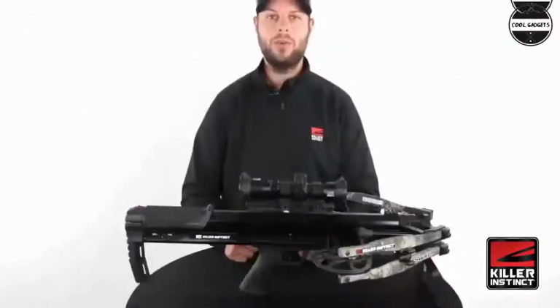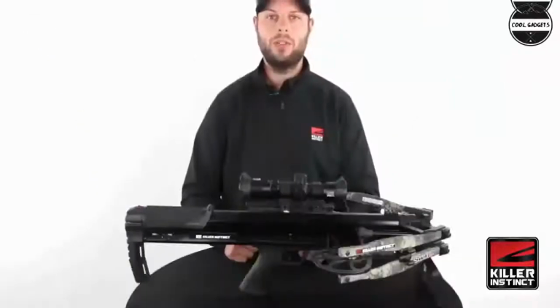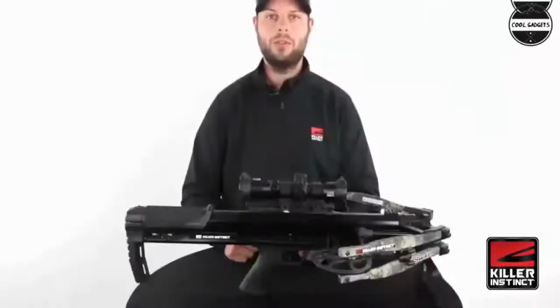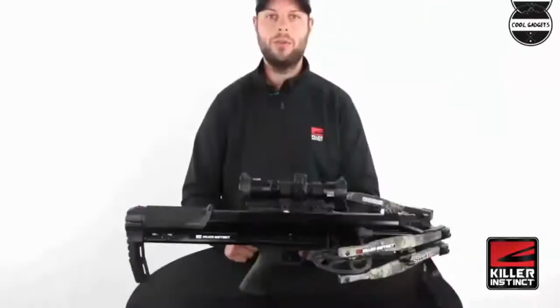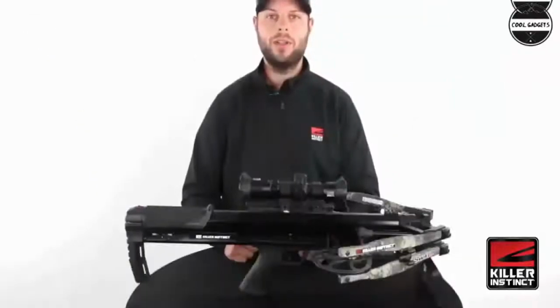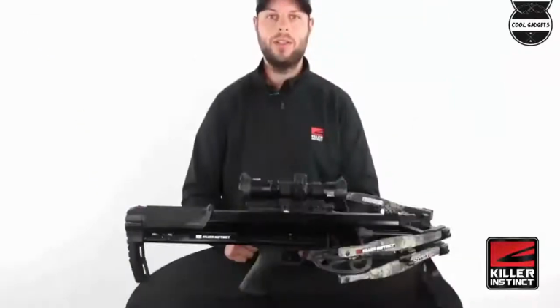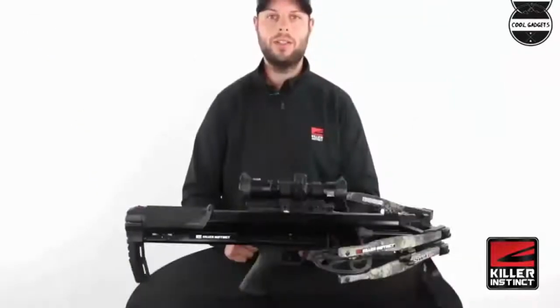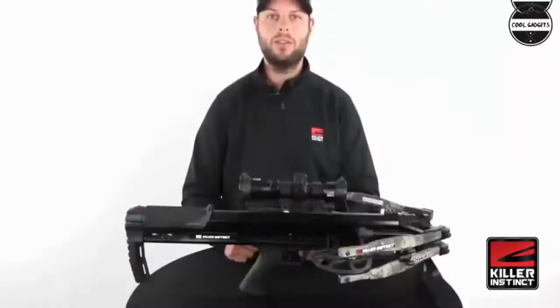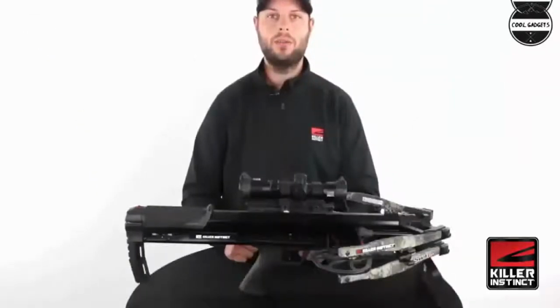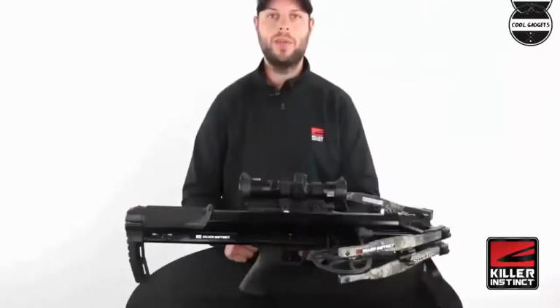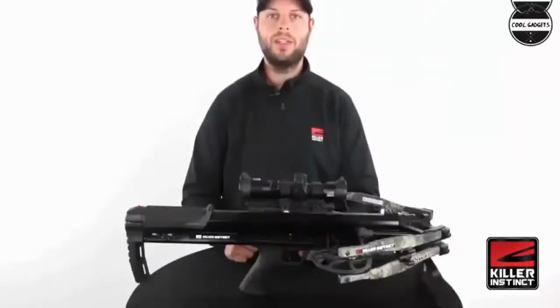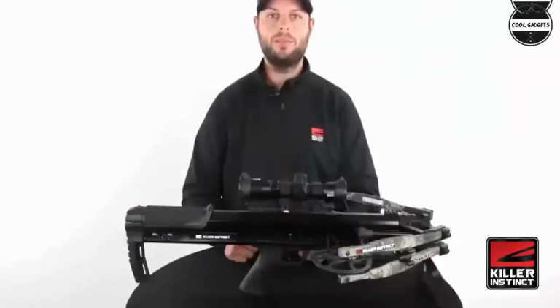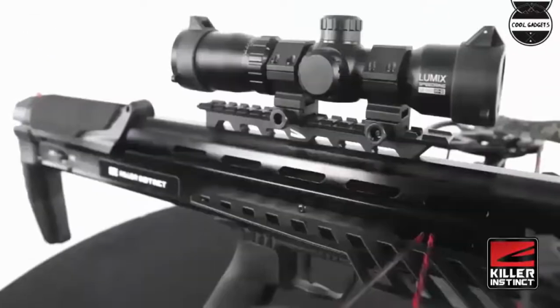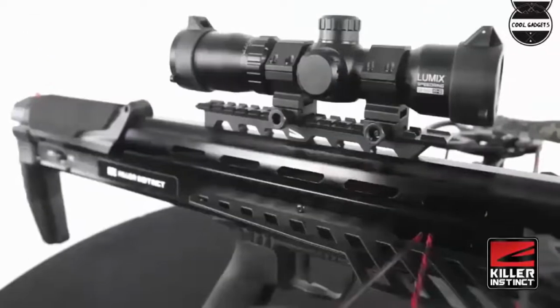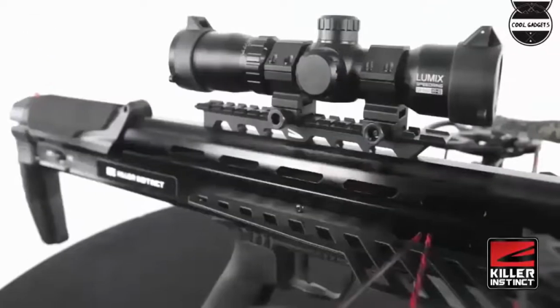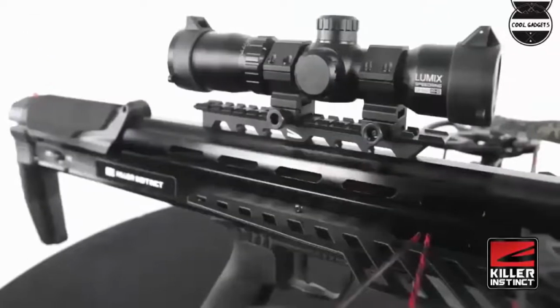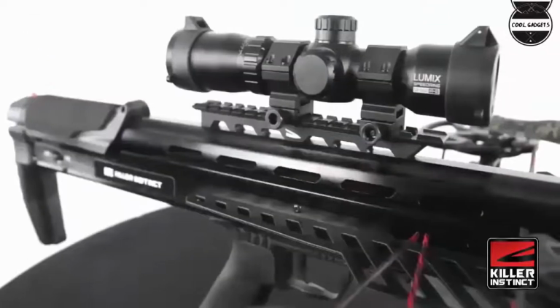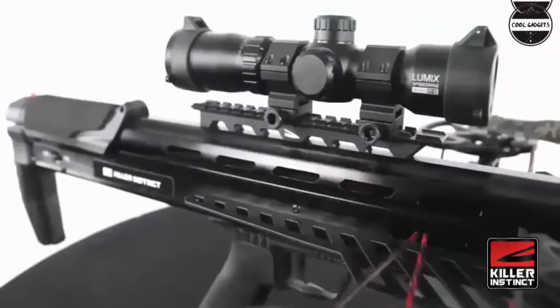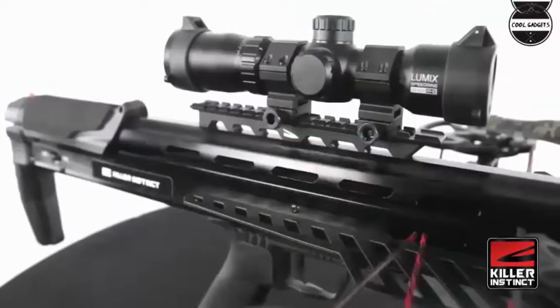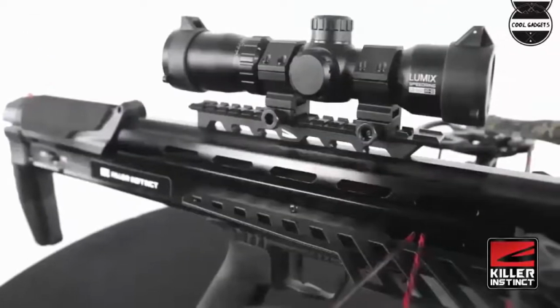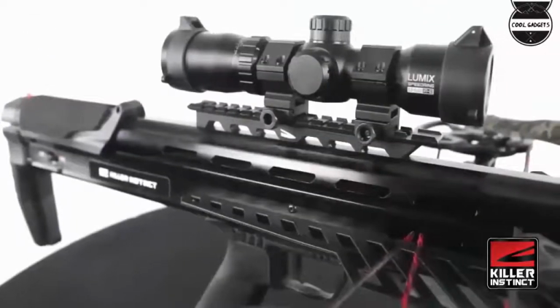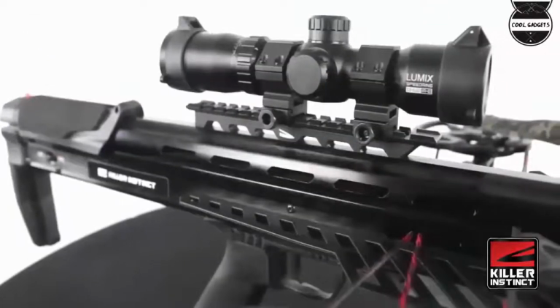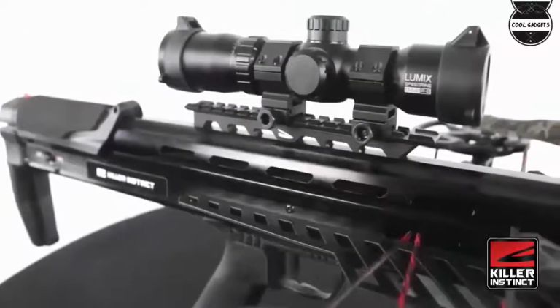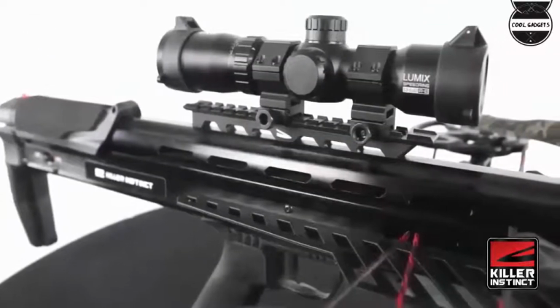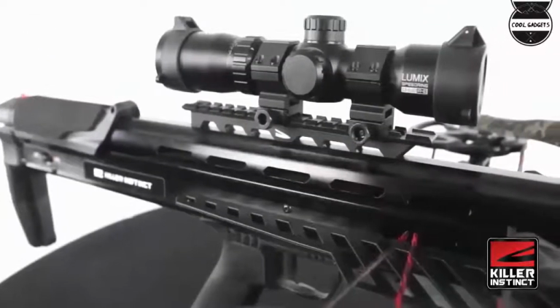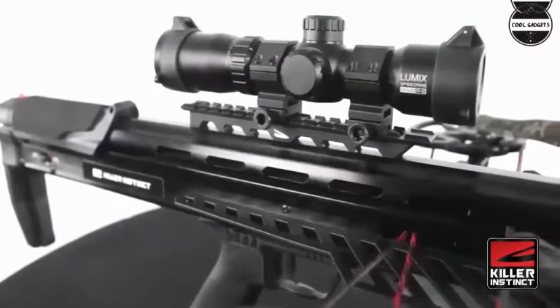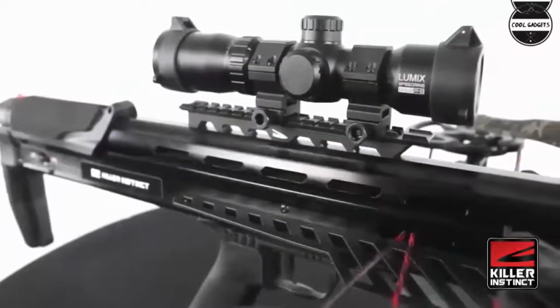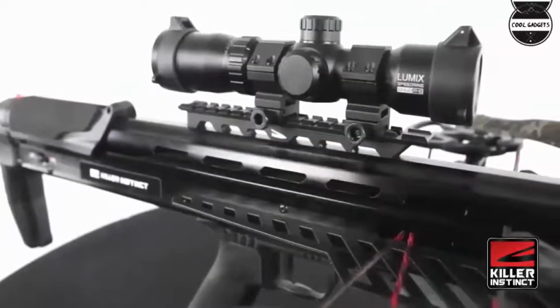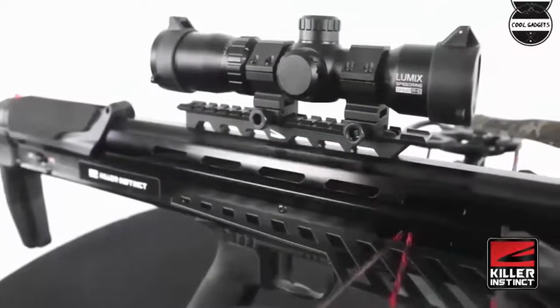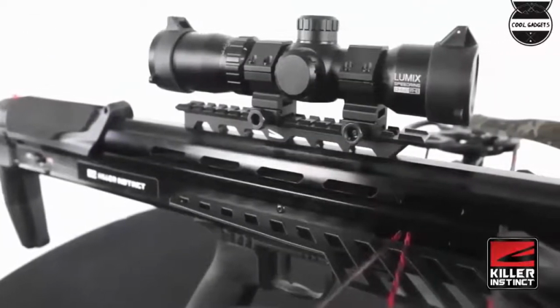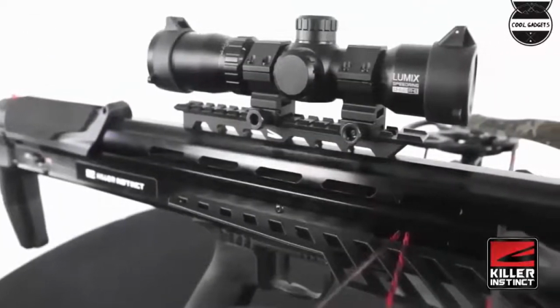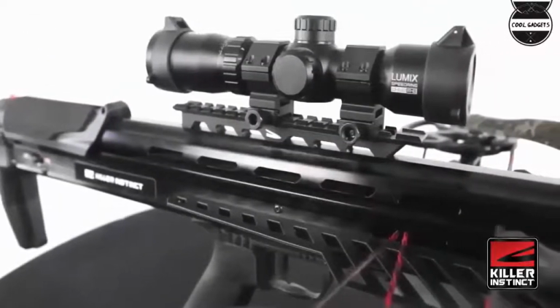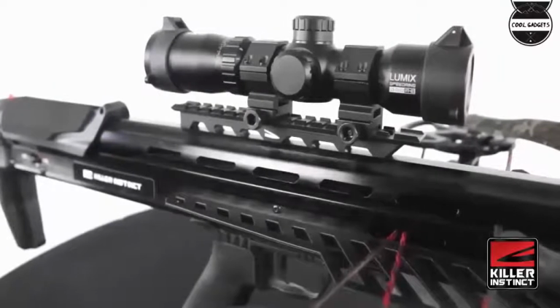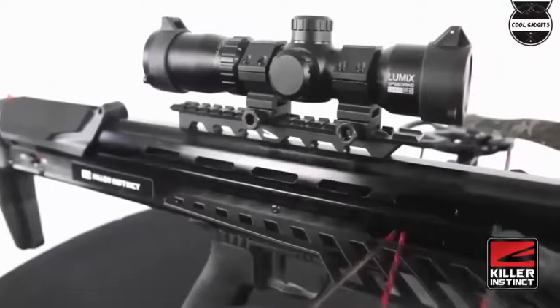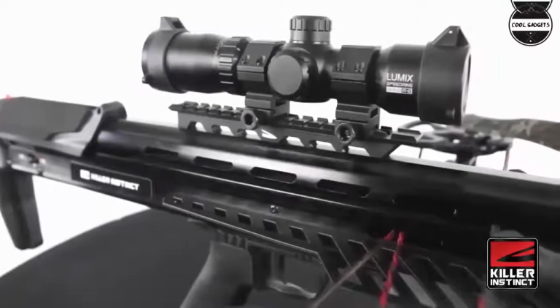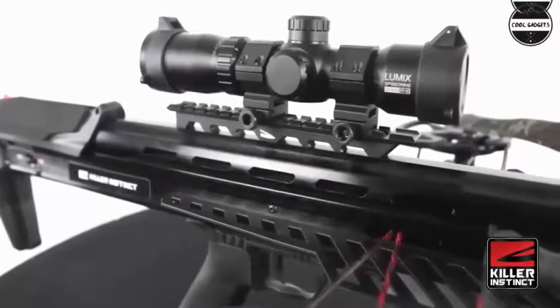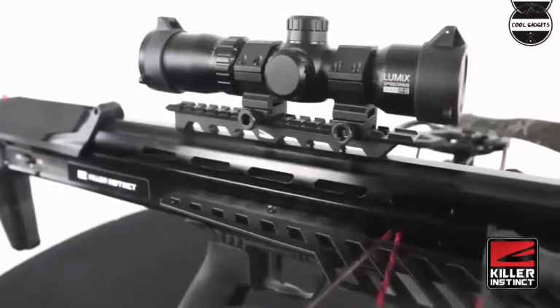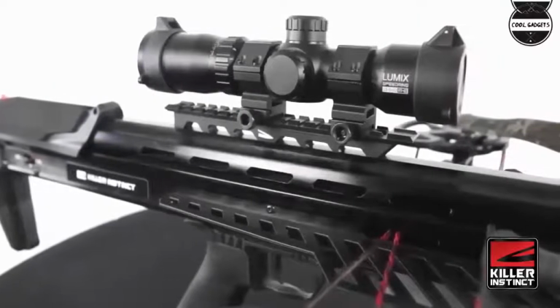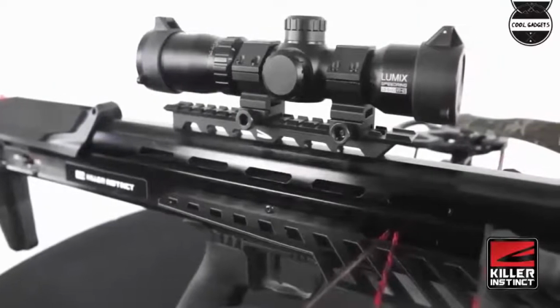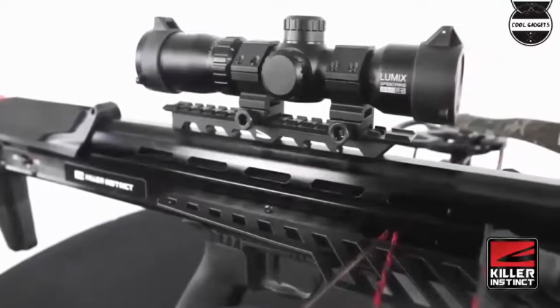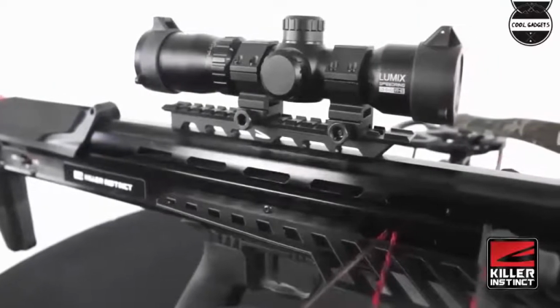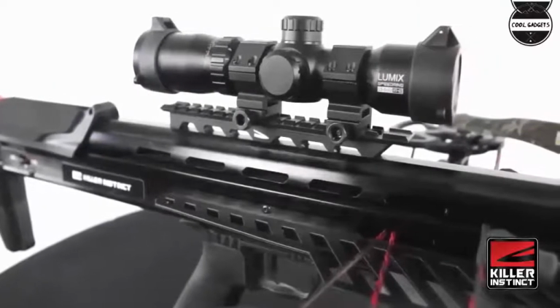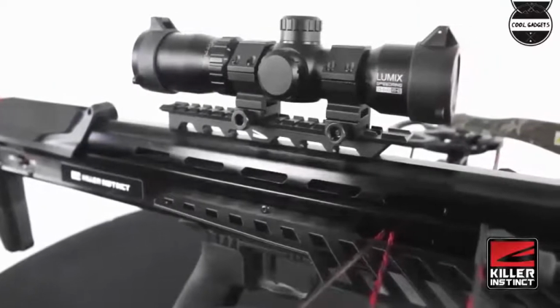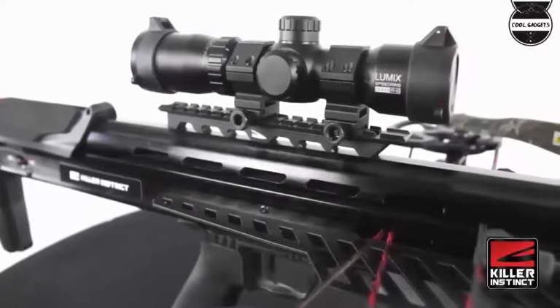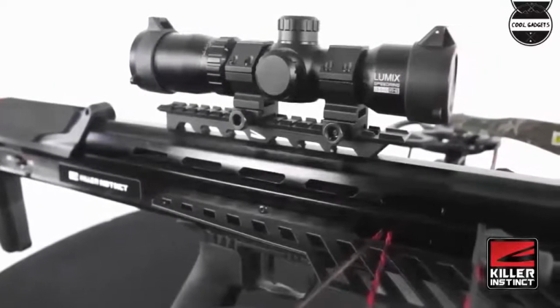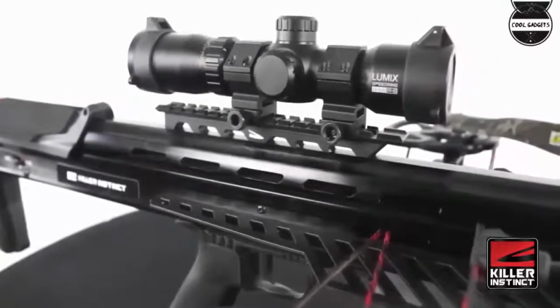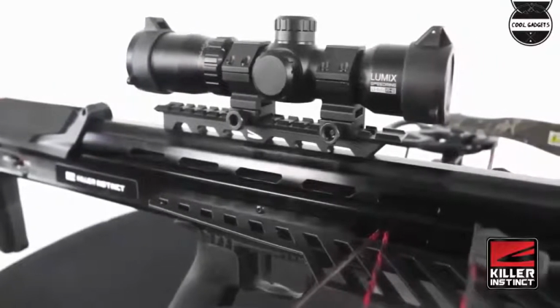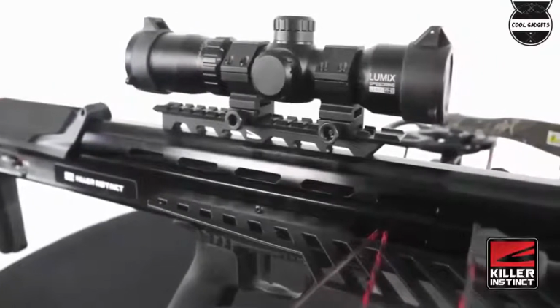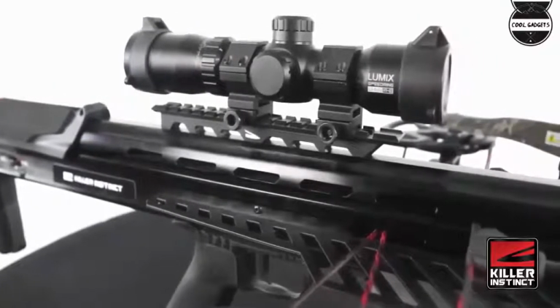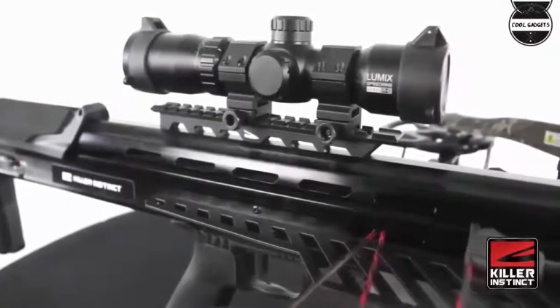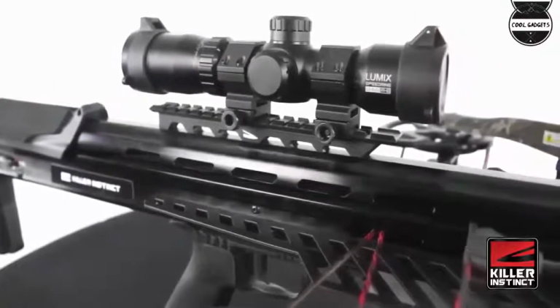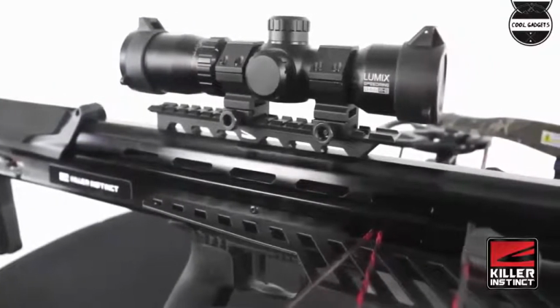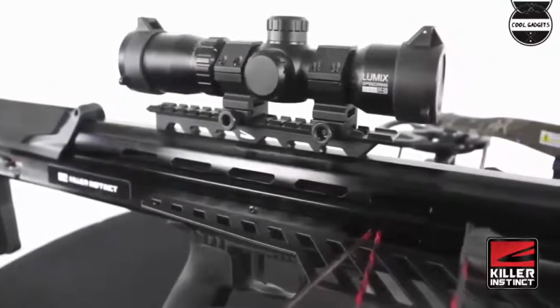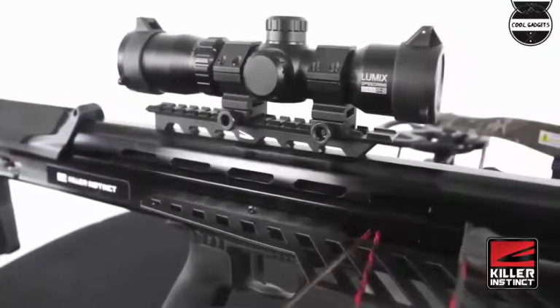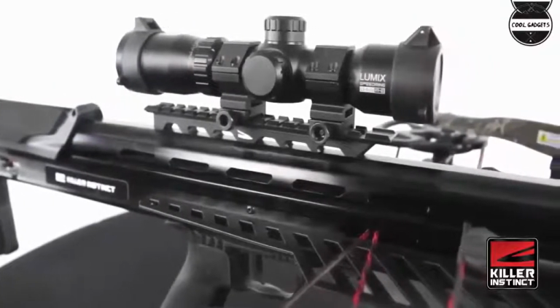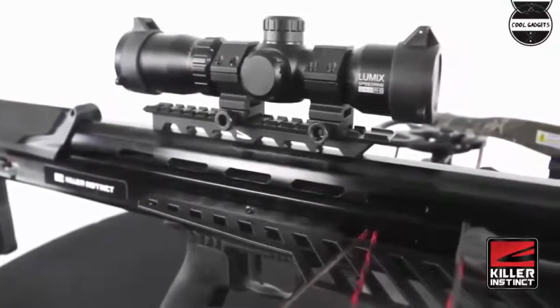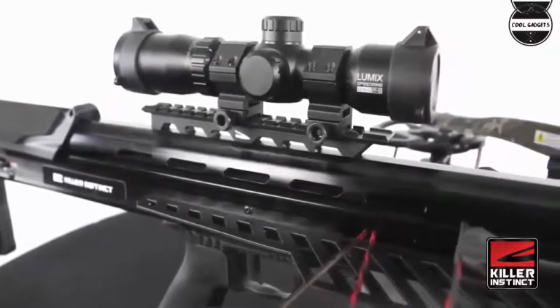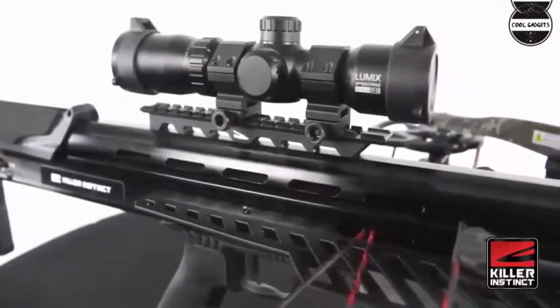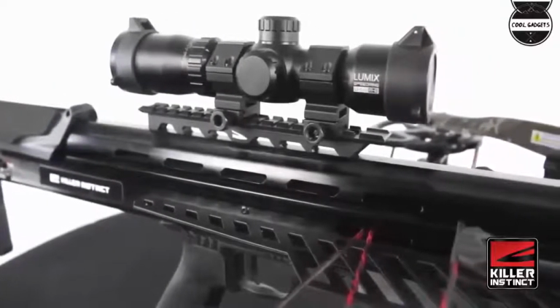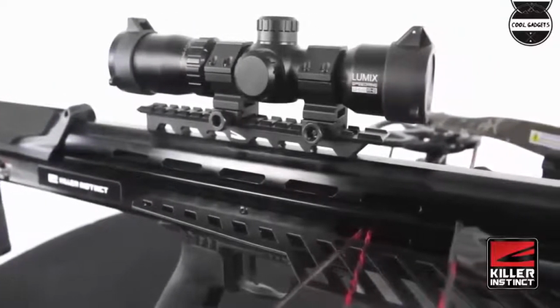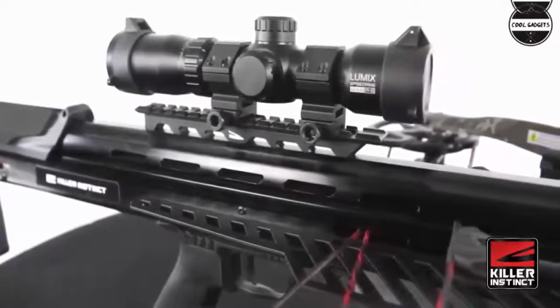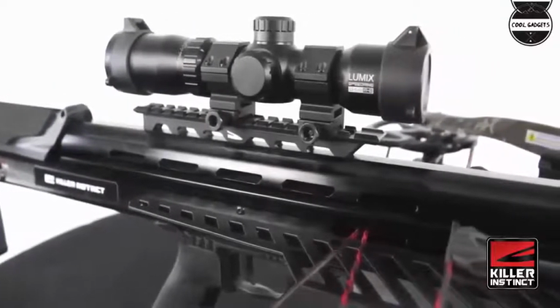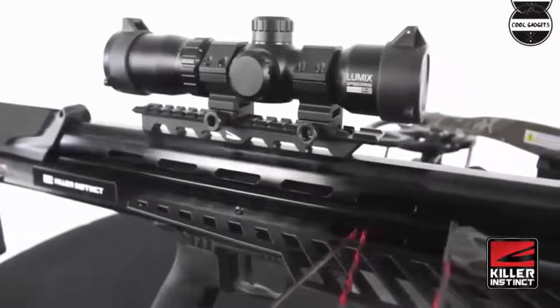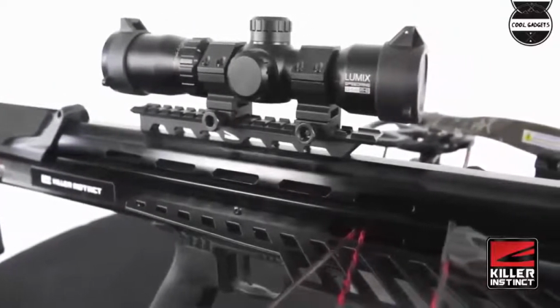Limited lifetime warranty included to cover standard non-wearable parts for the life of the crossbow to the original registered owner.